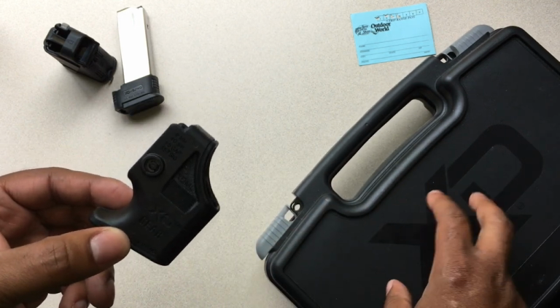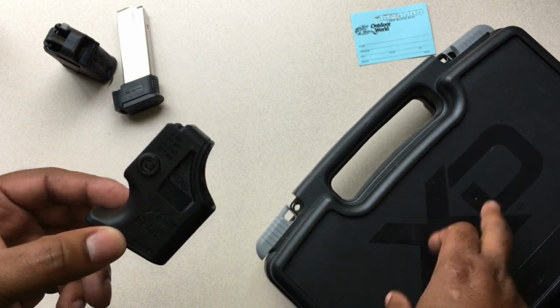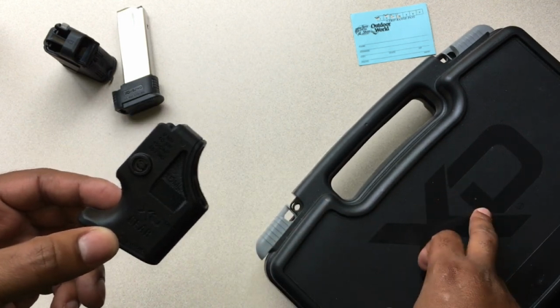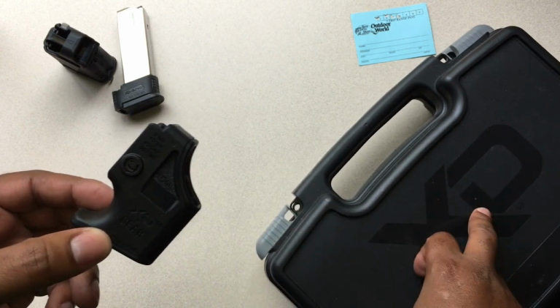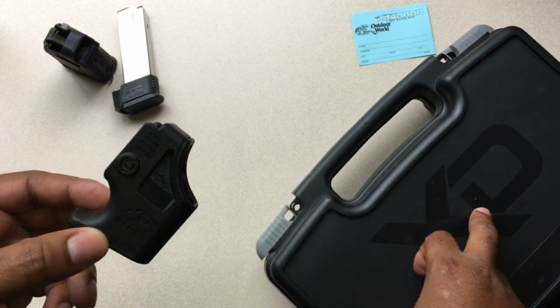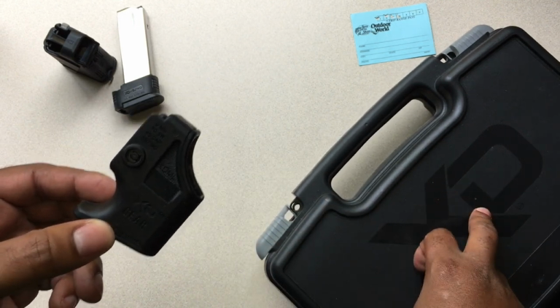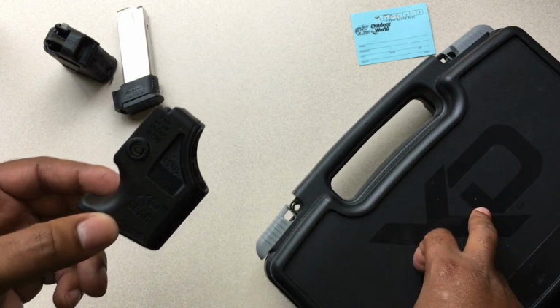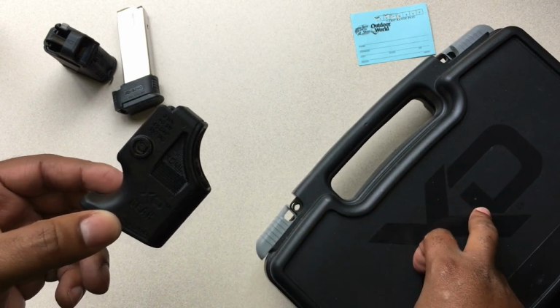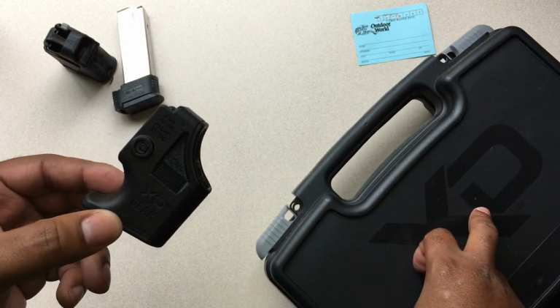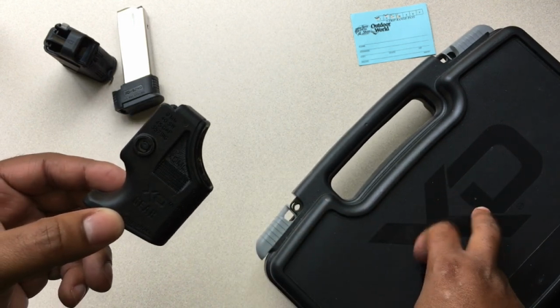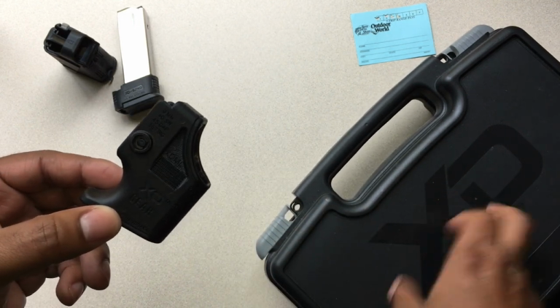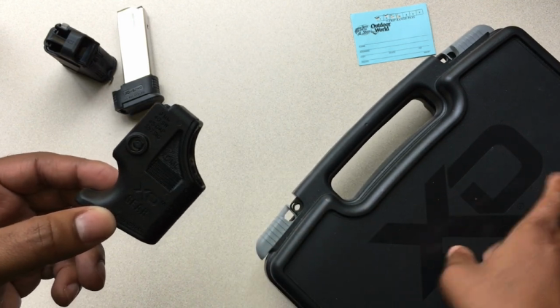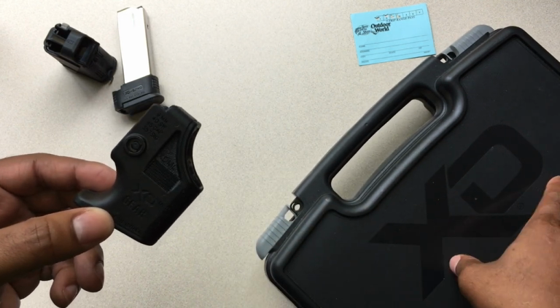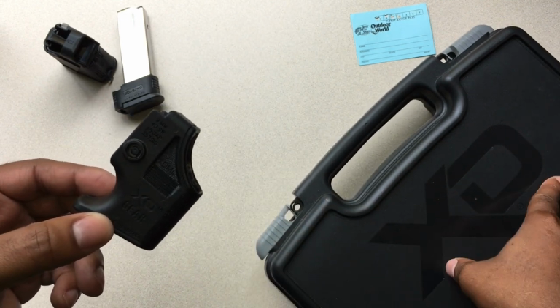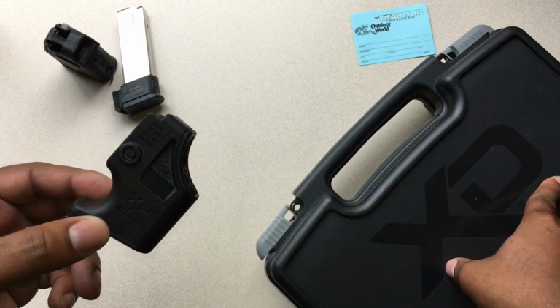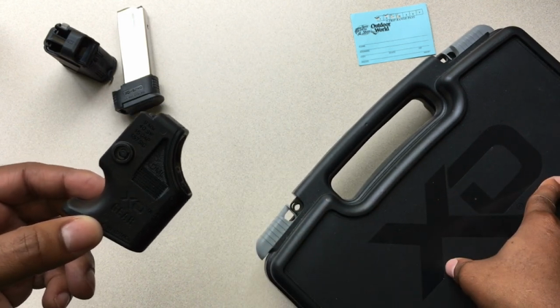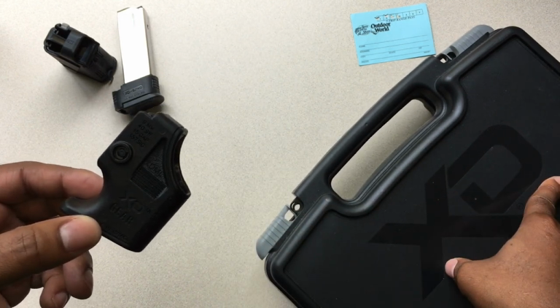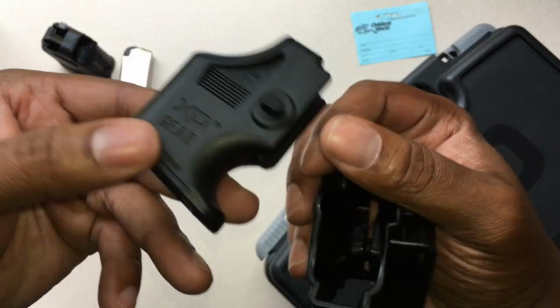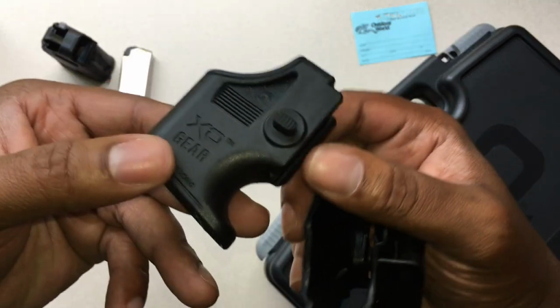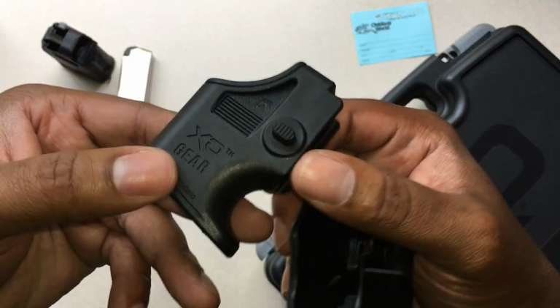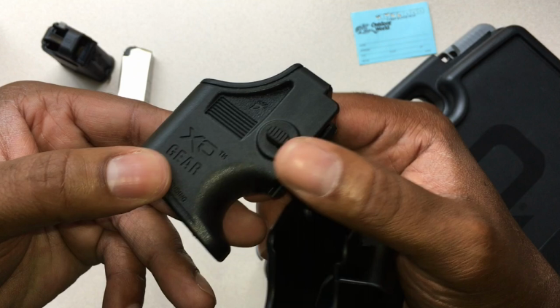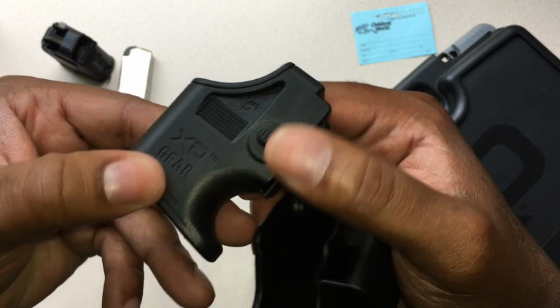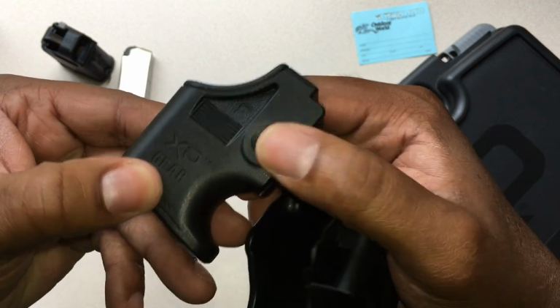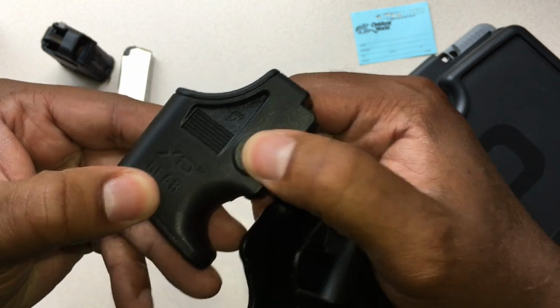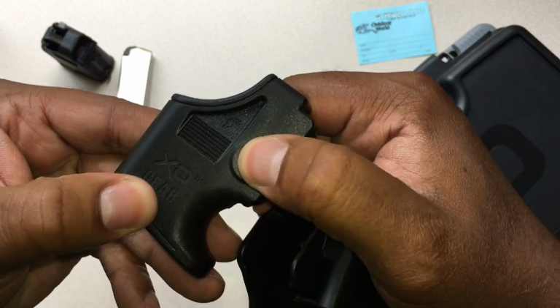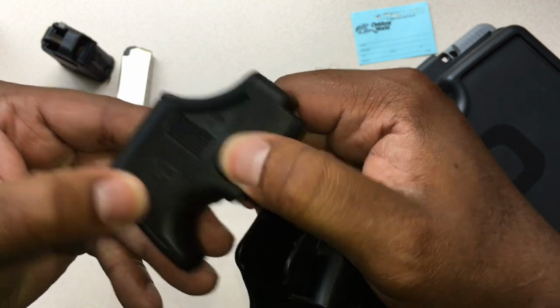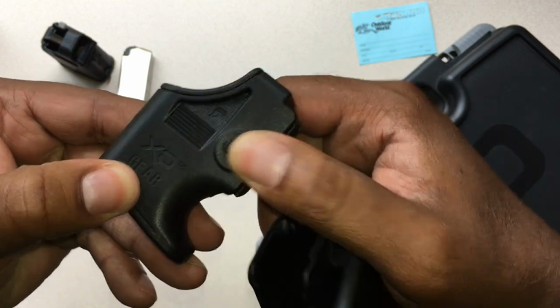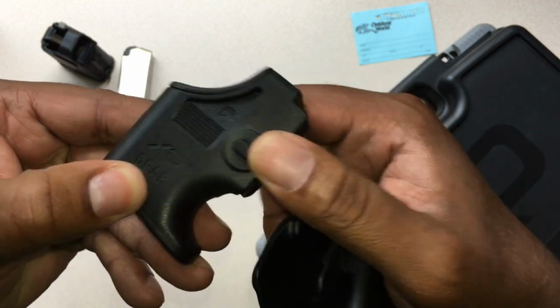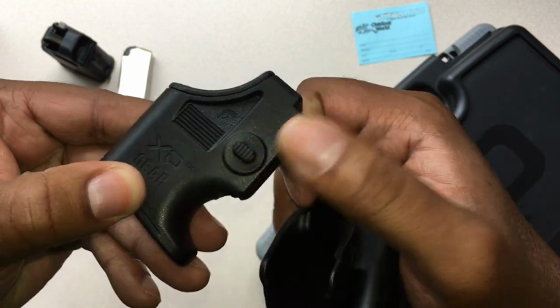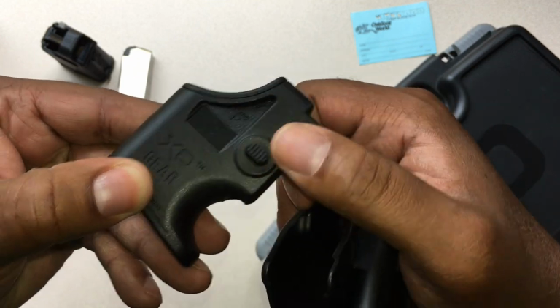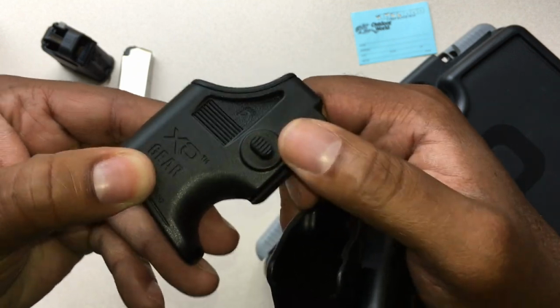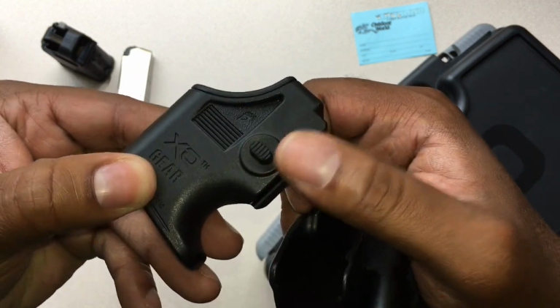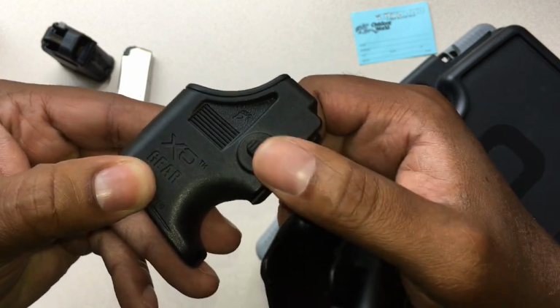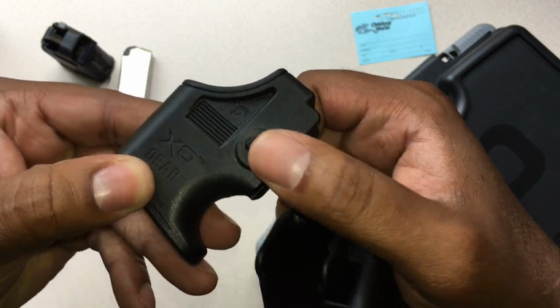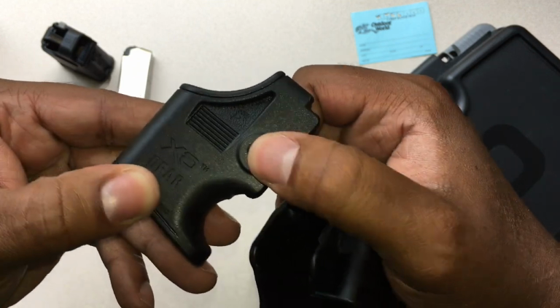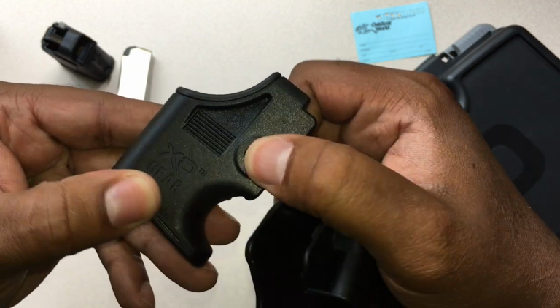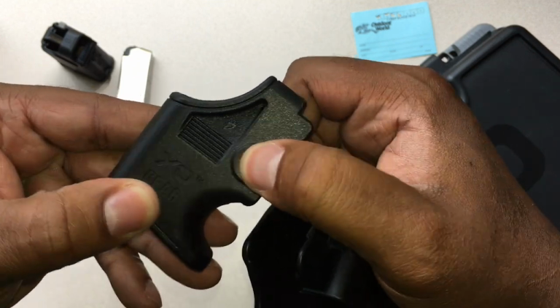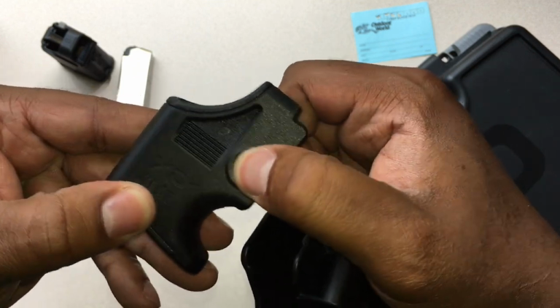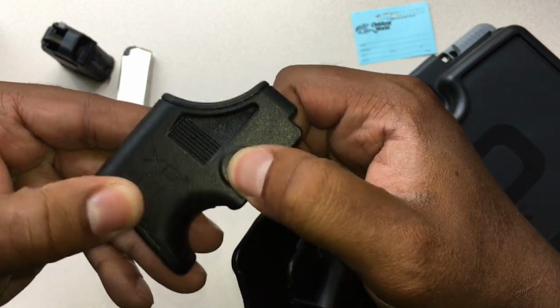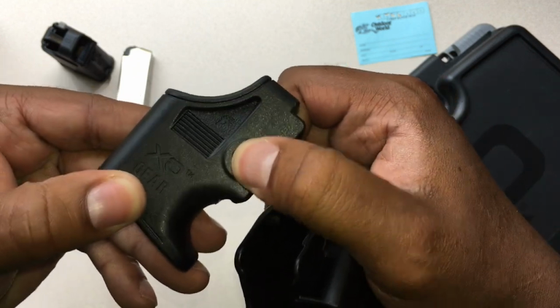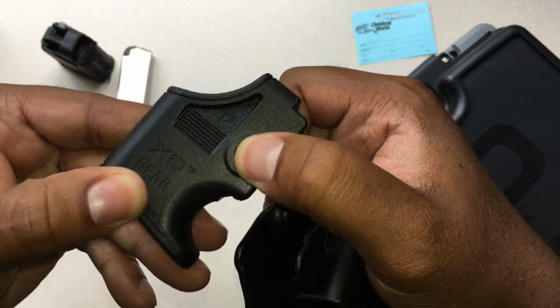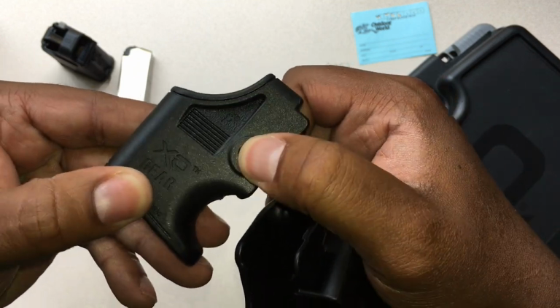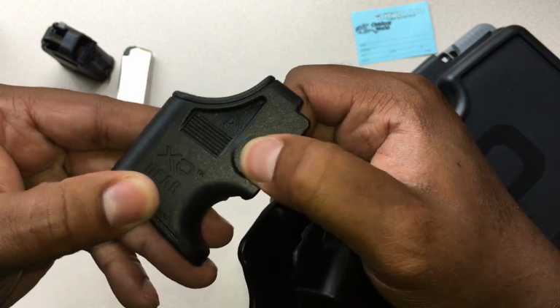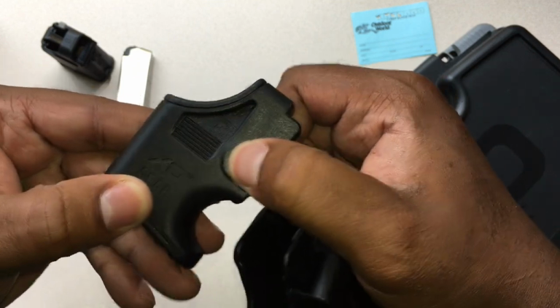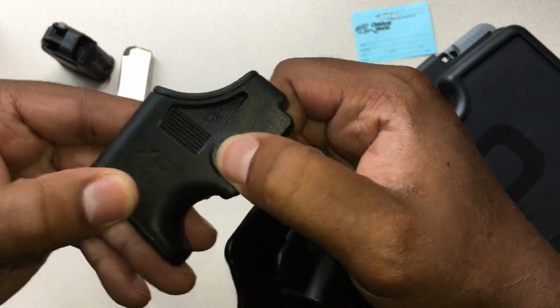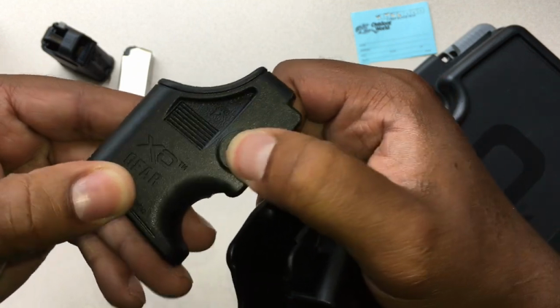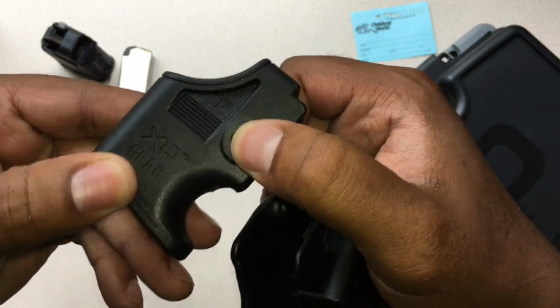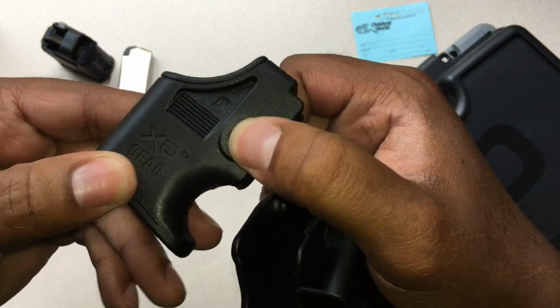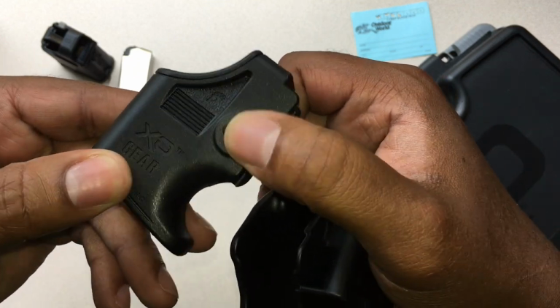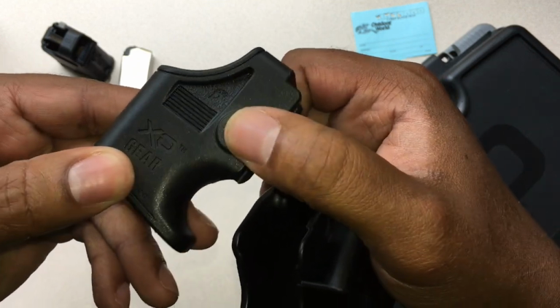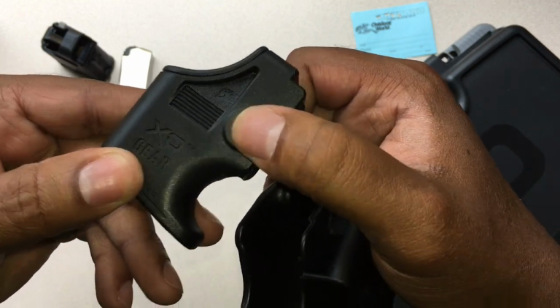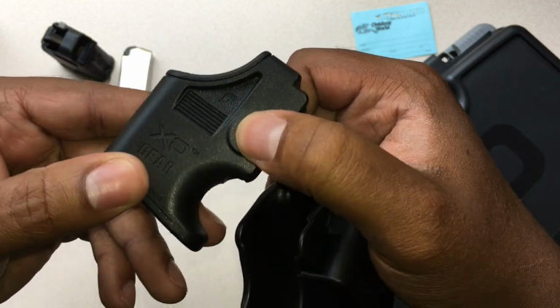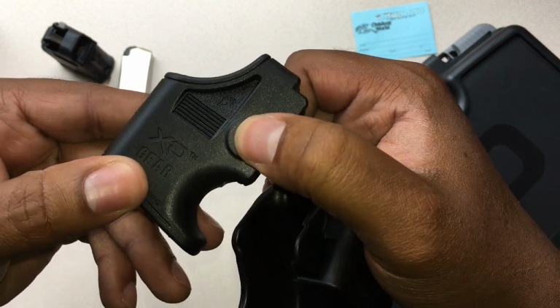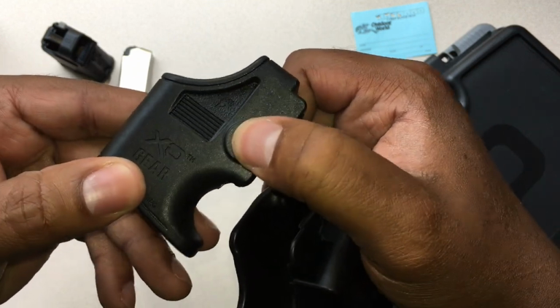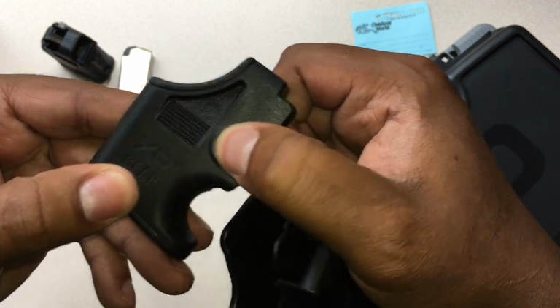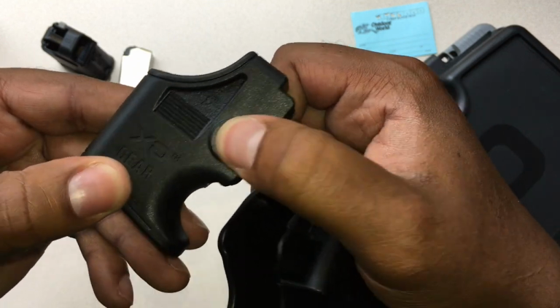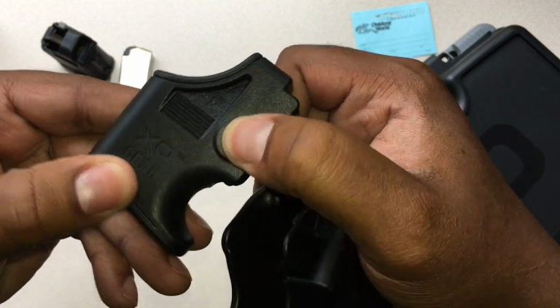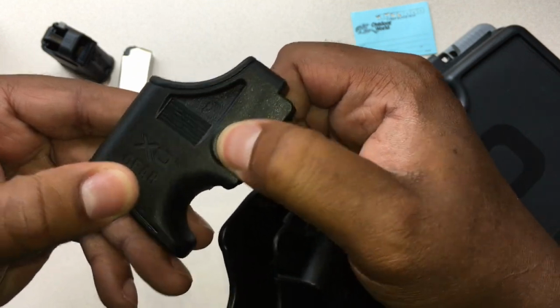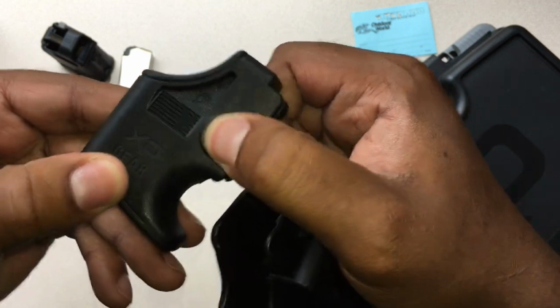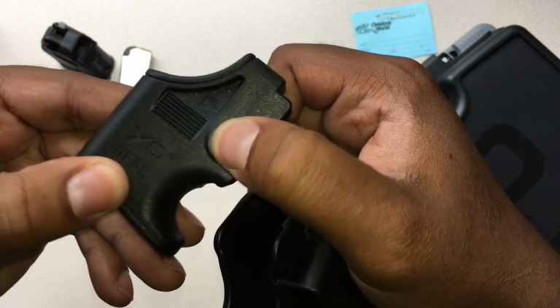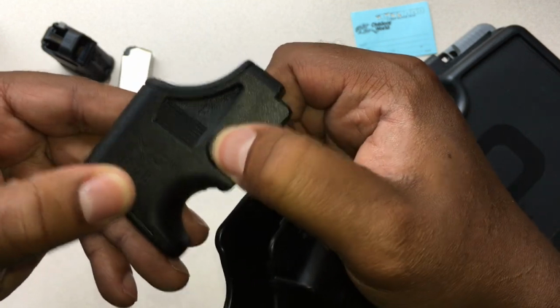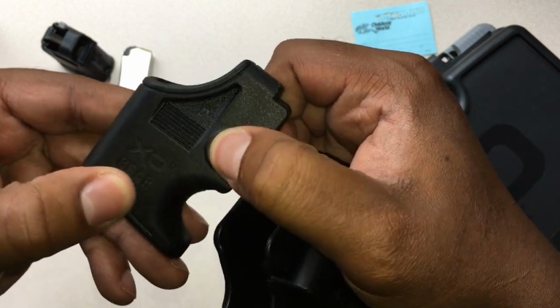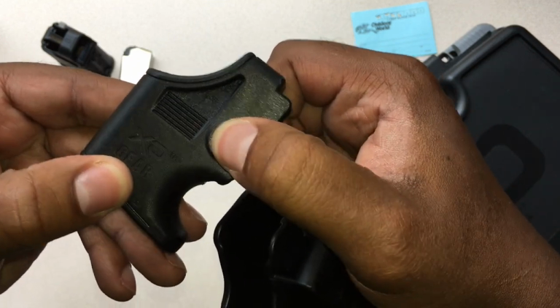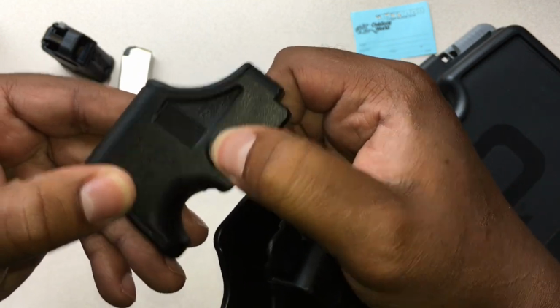This is an XD Mod 2. There's a button on here. I got a lot of questions online and offline — hey, what is that button for?